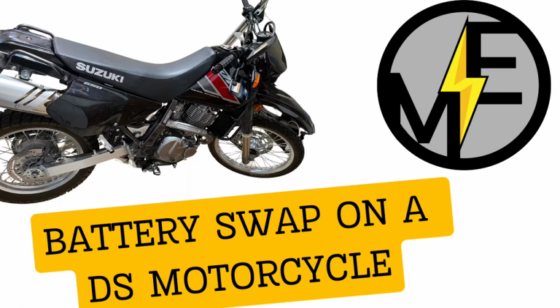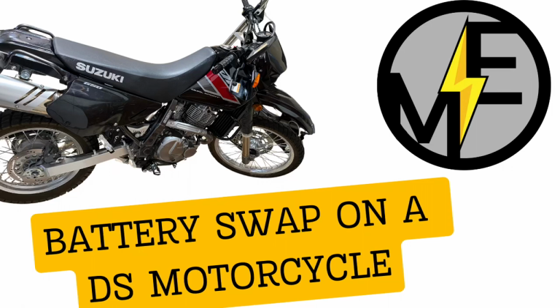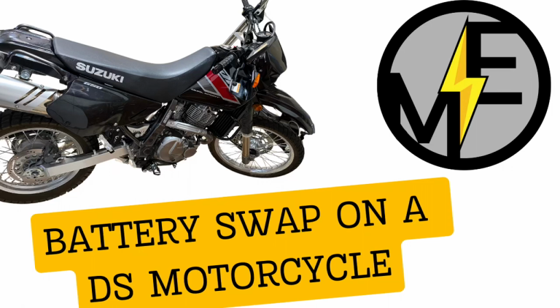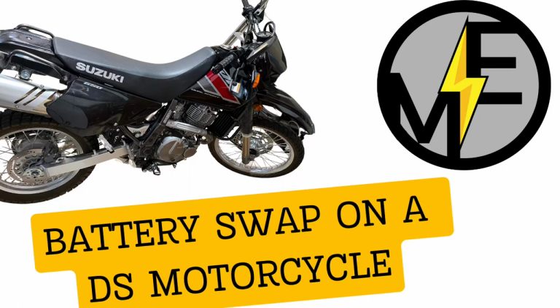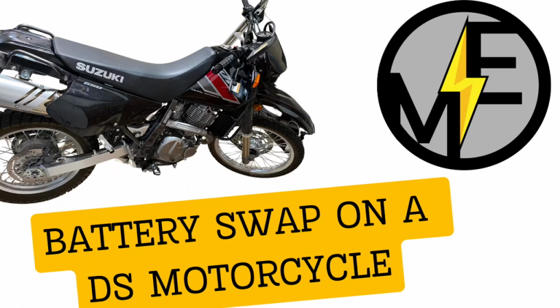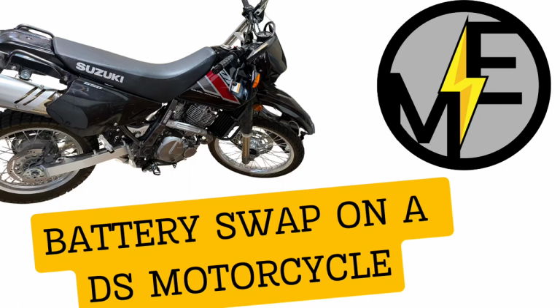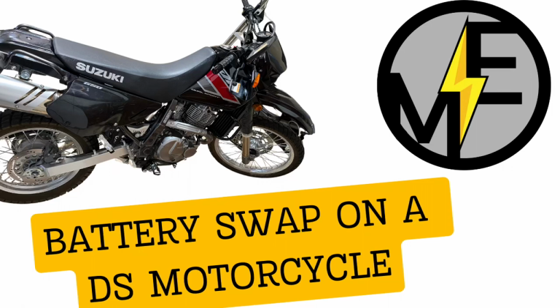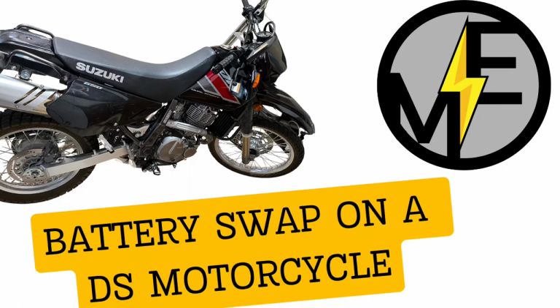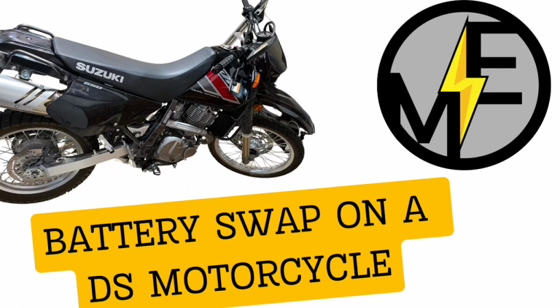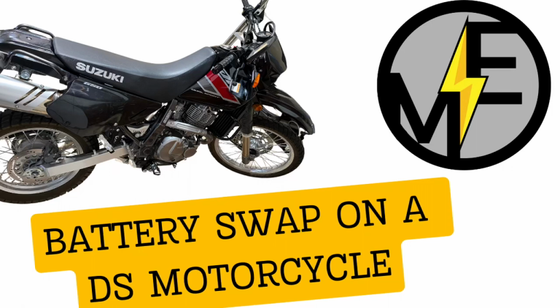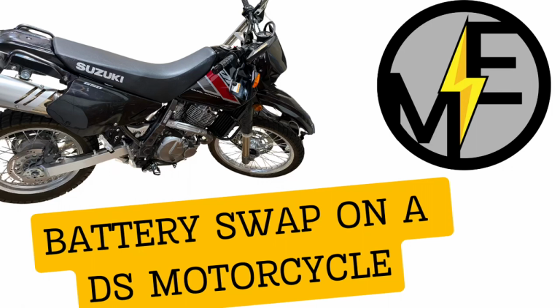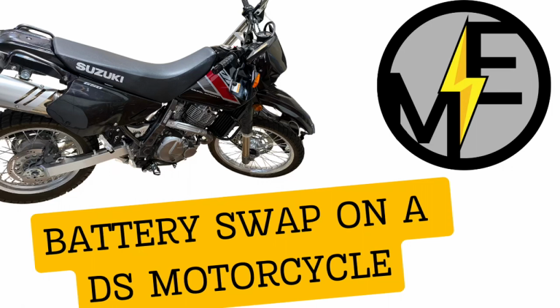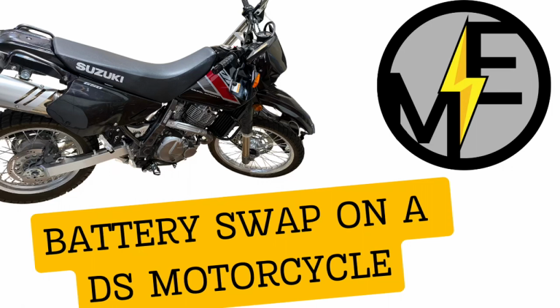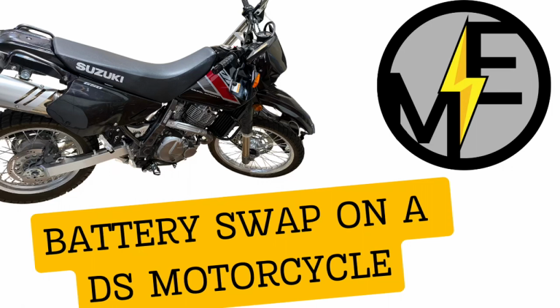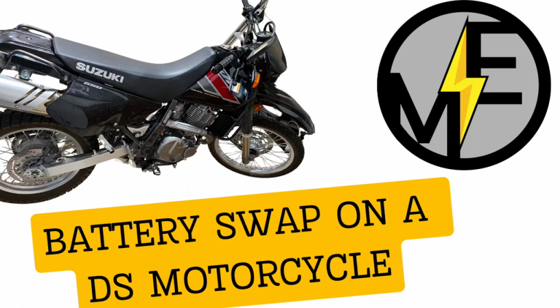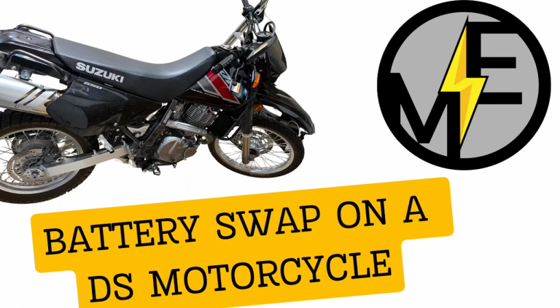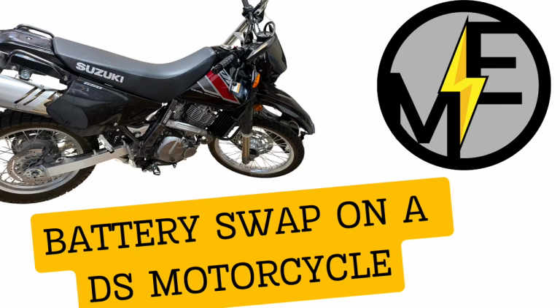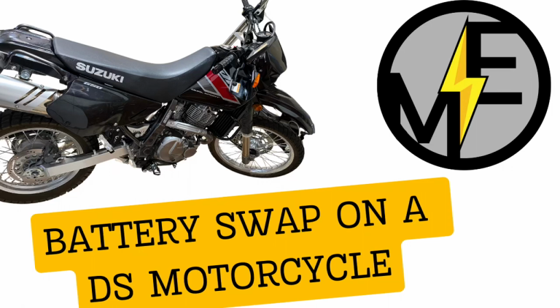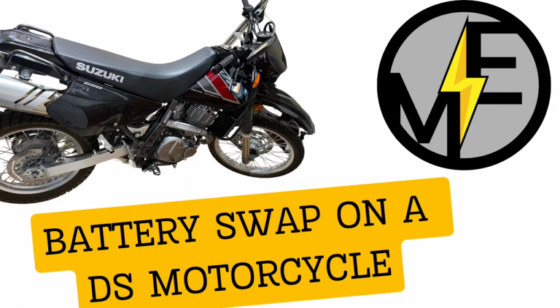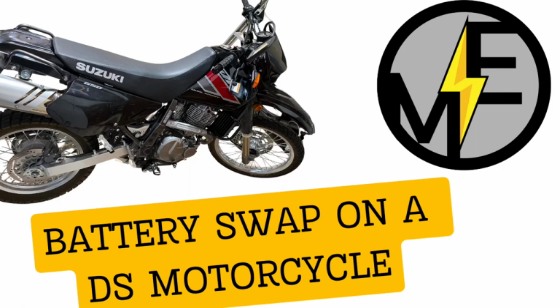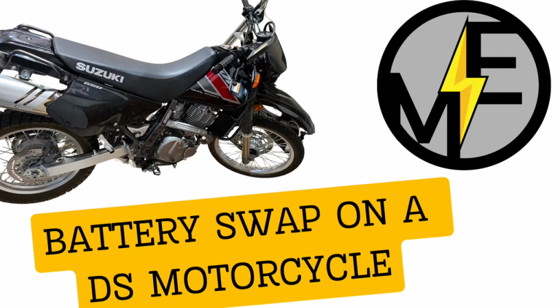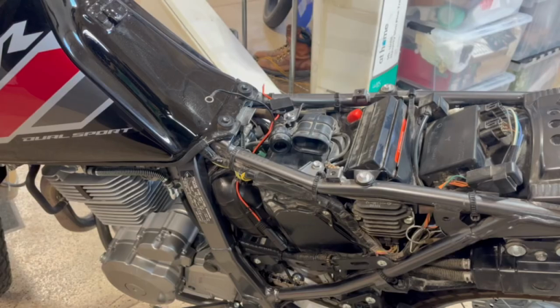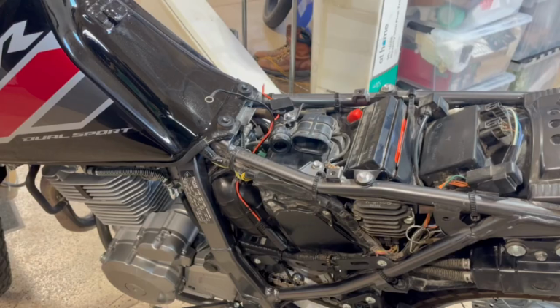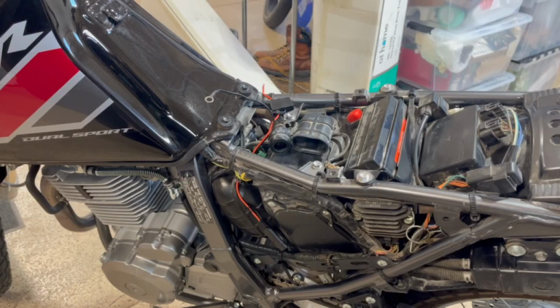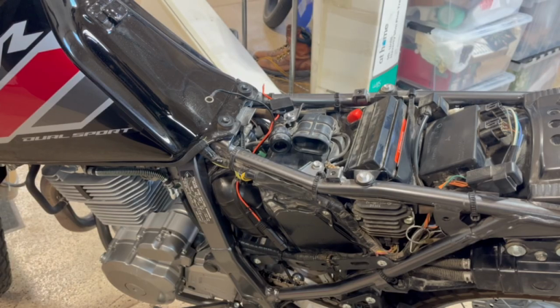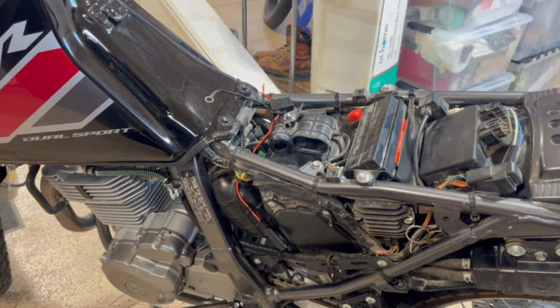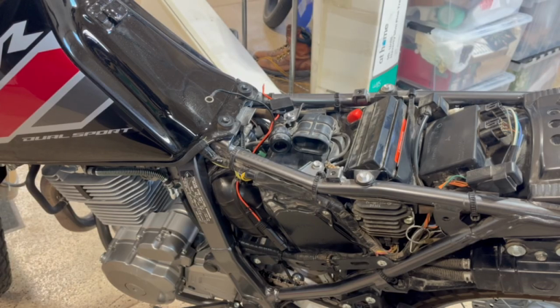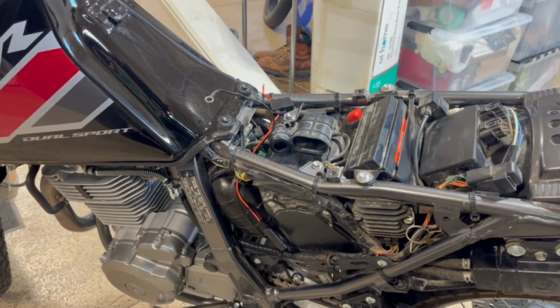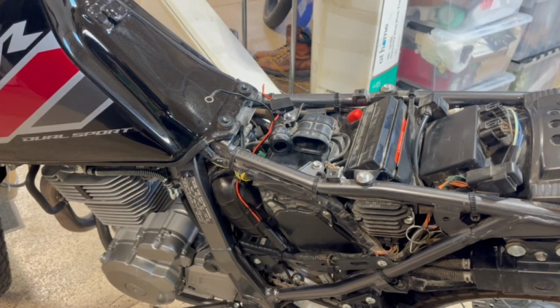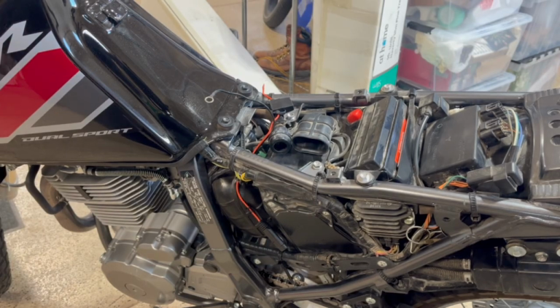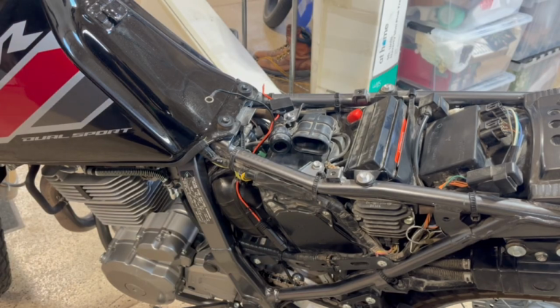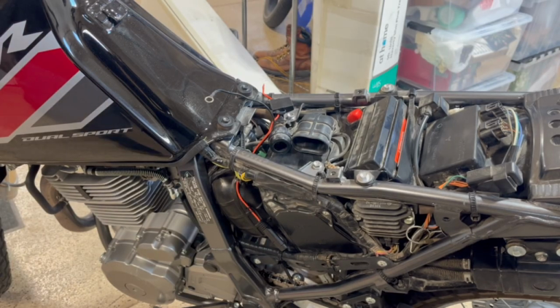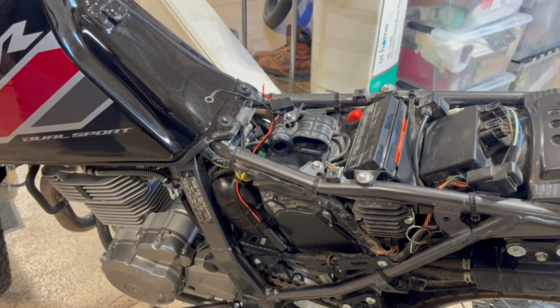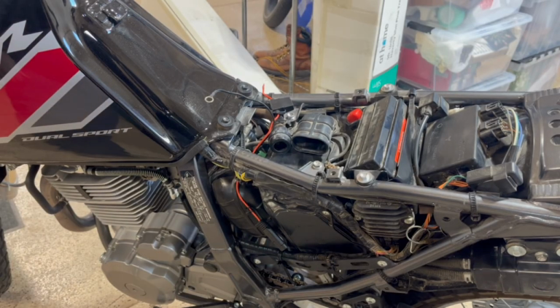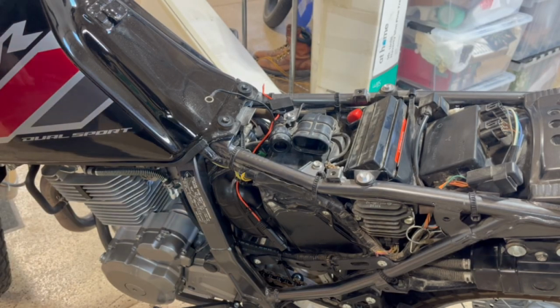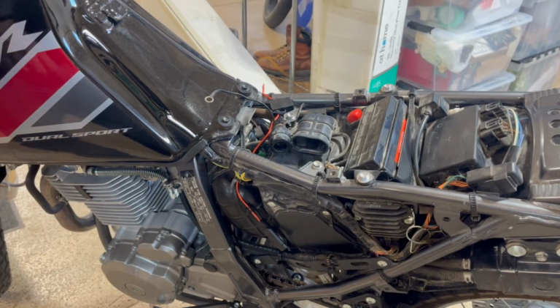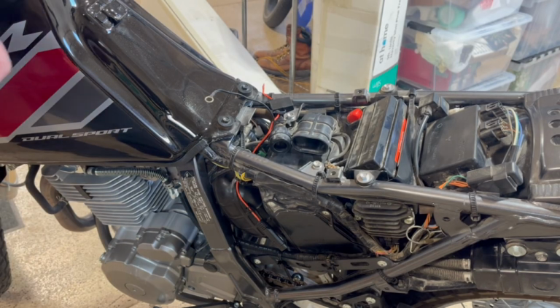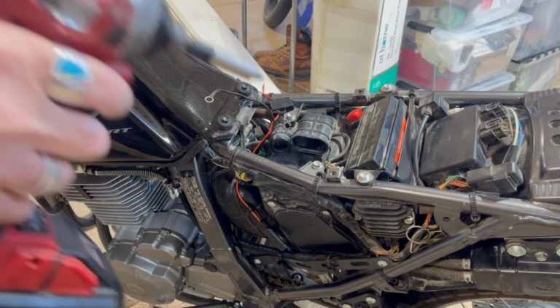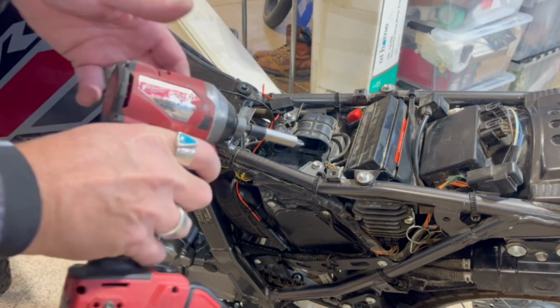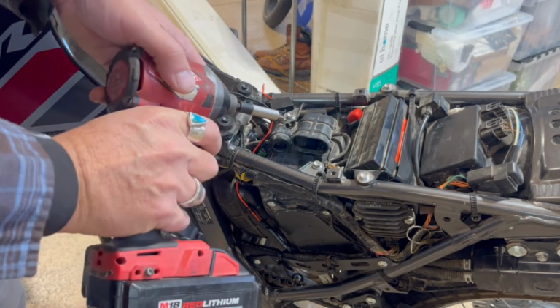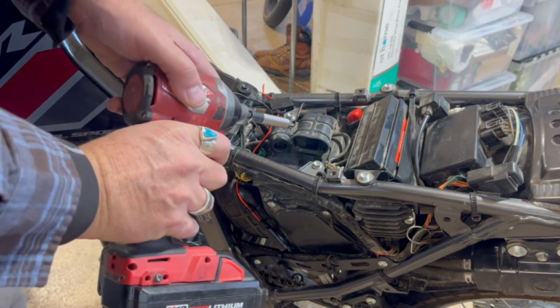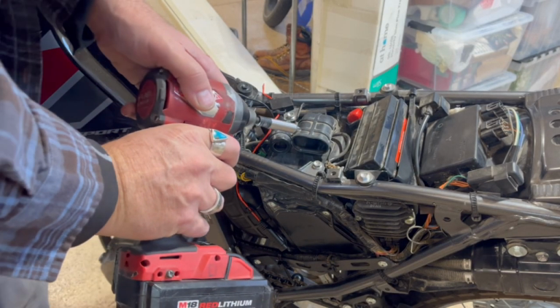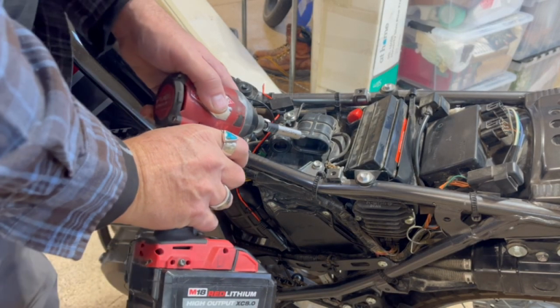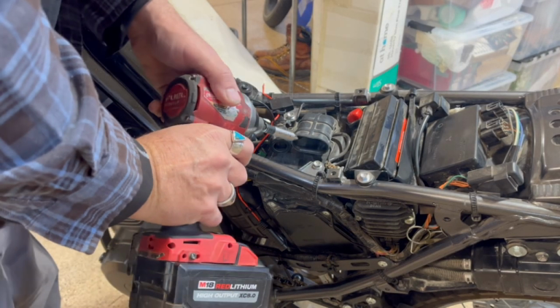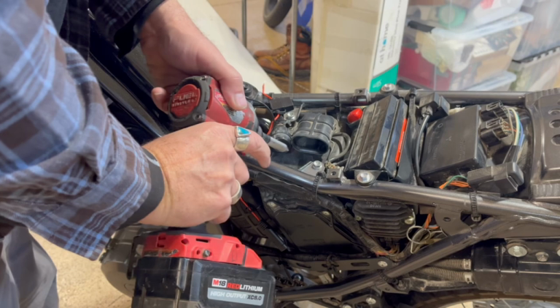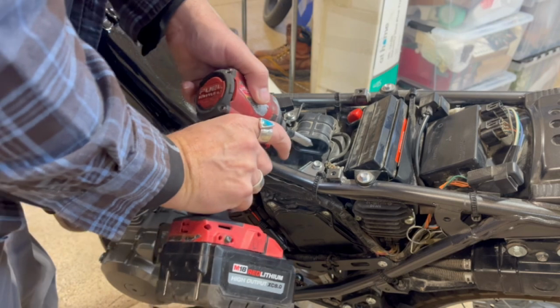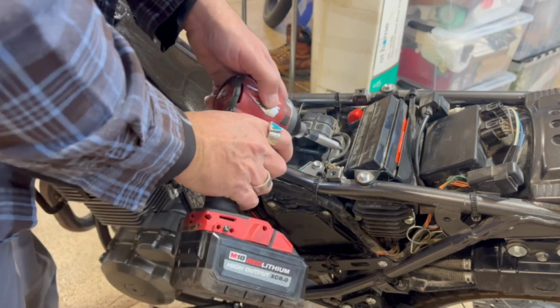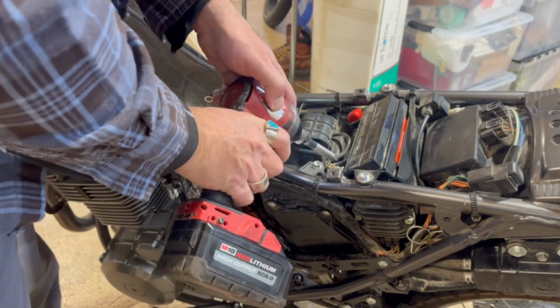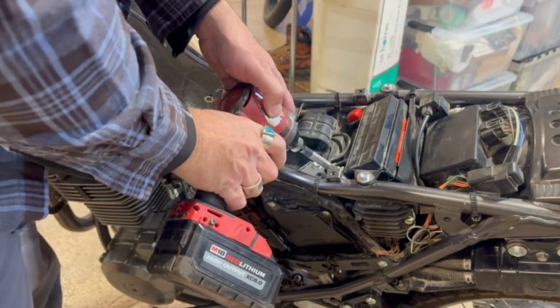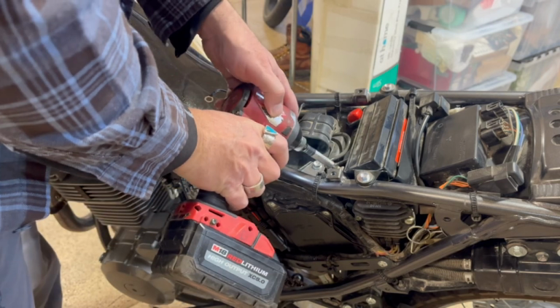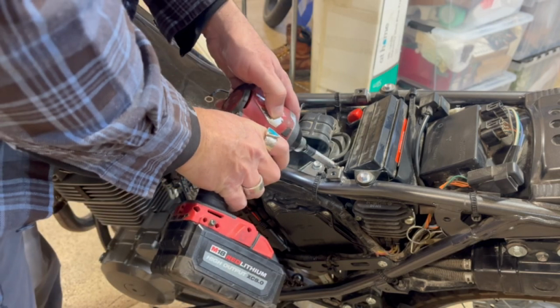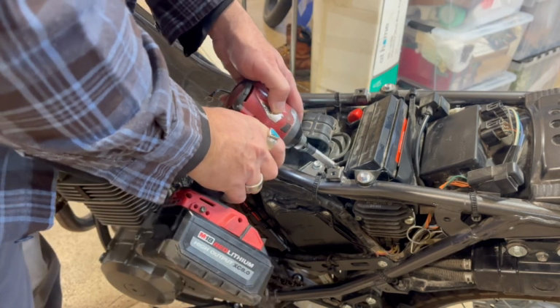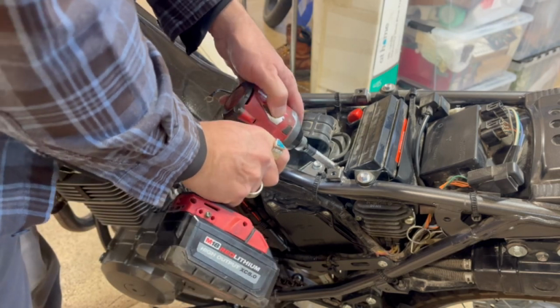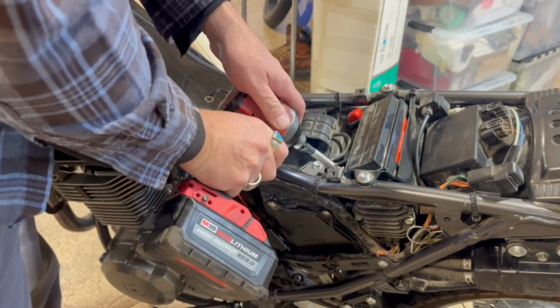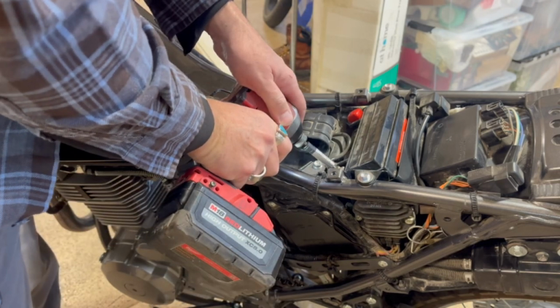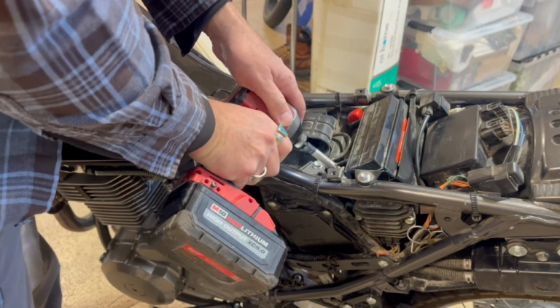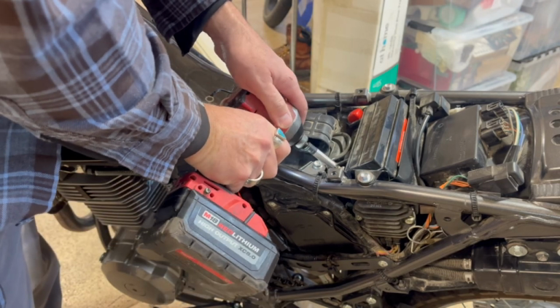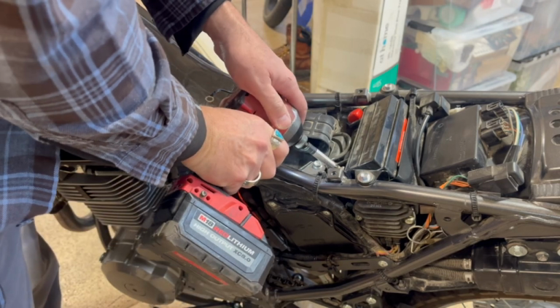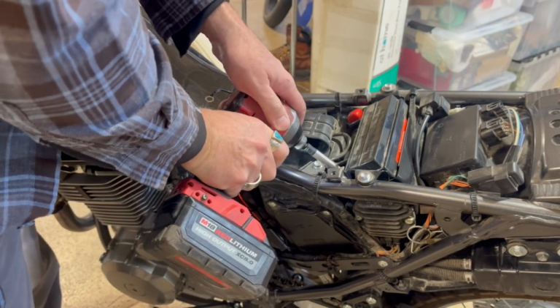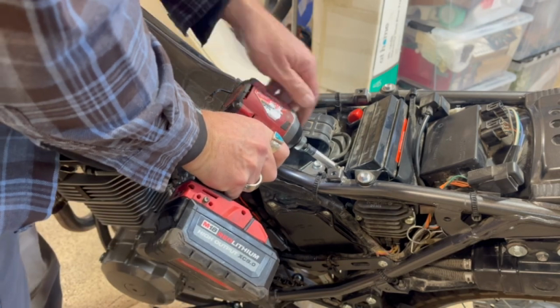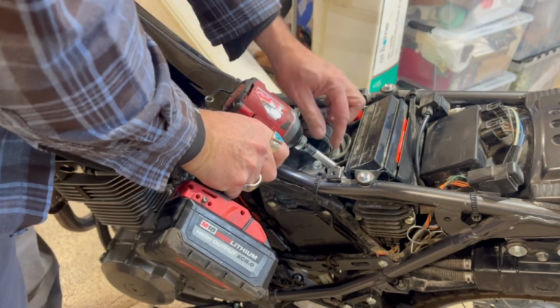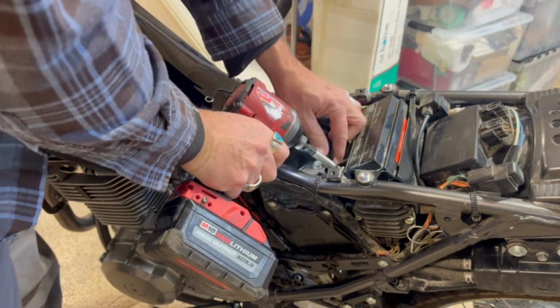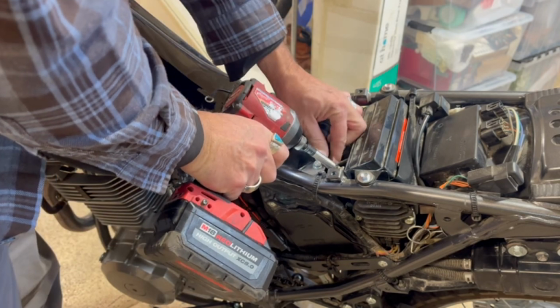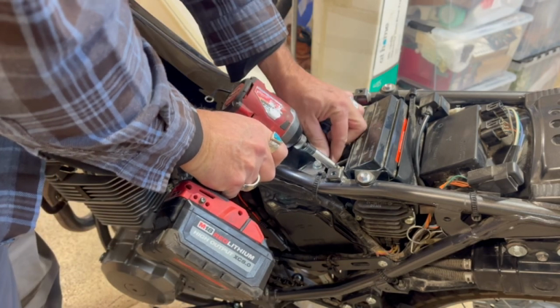Matt here with Mr. Energy. Hey, today we're gonna replace a battery on my motorcycle.